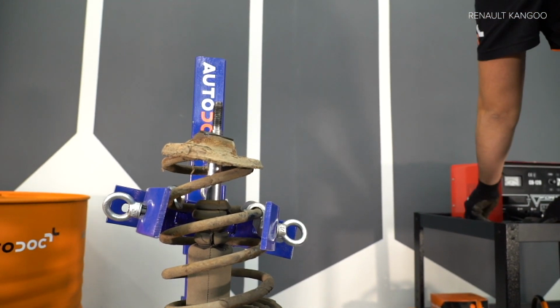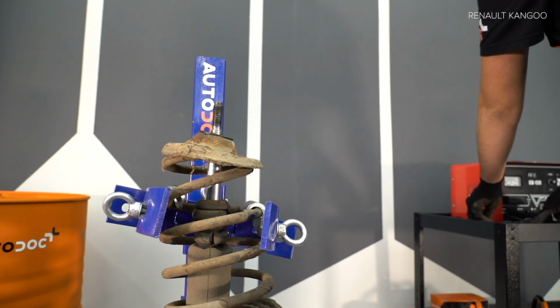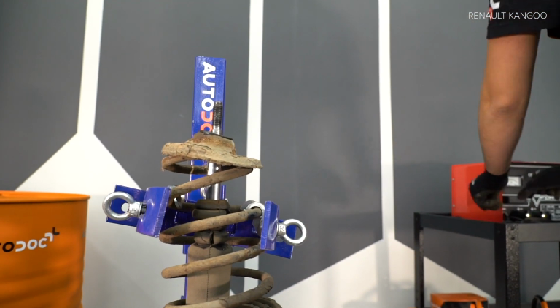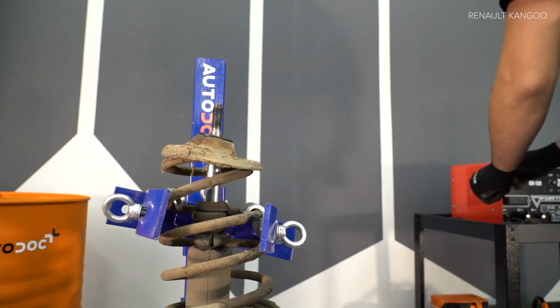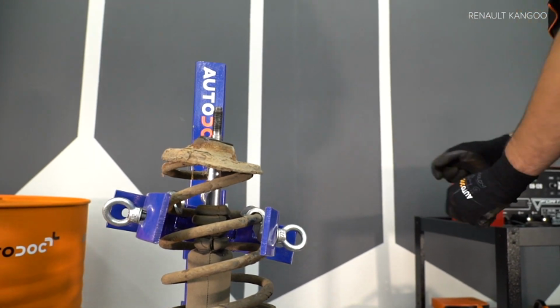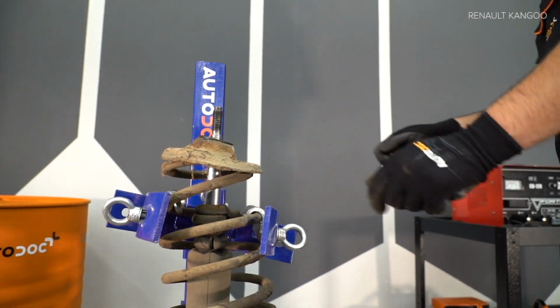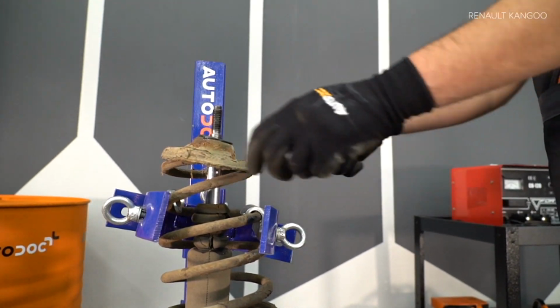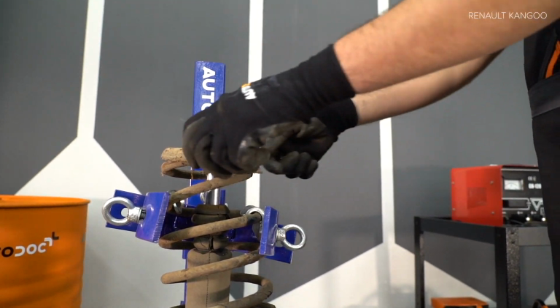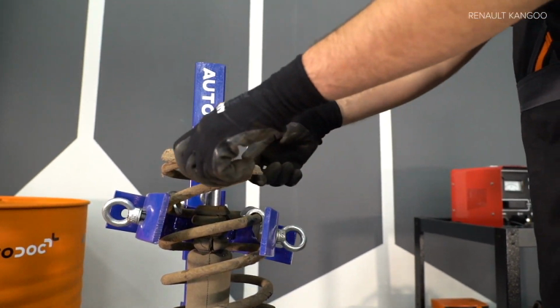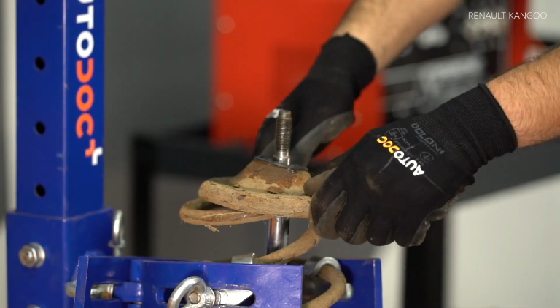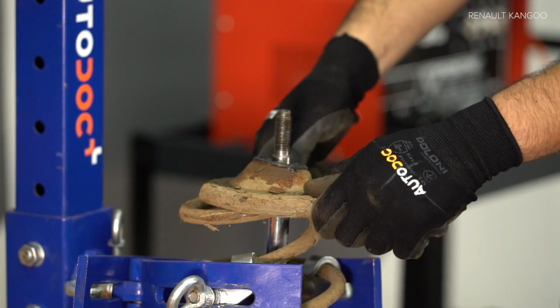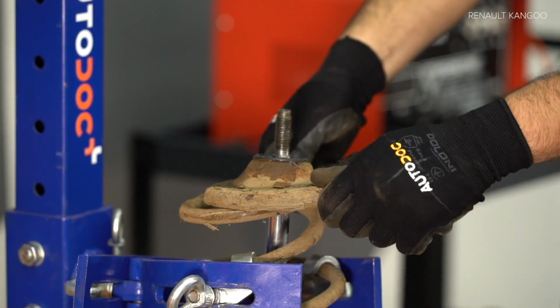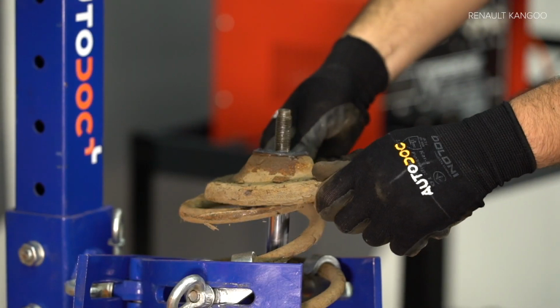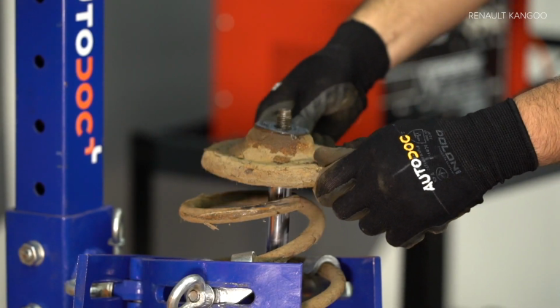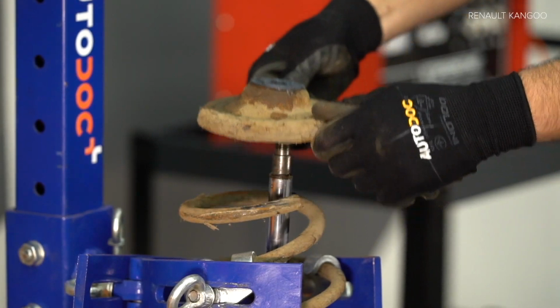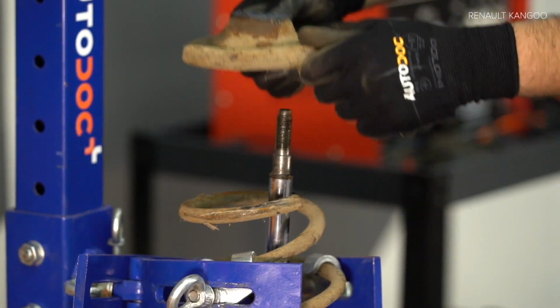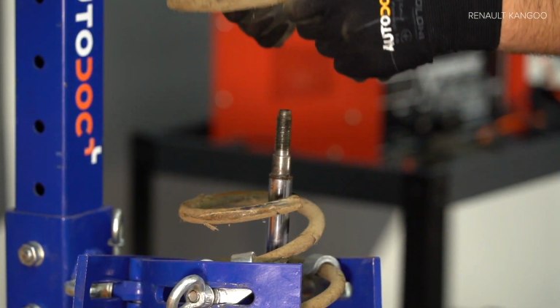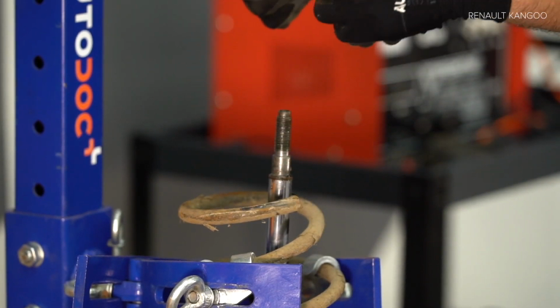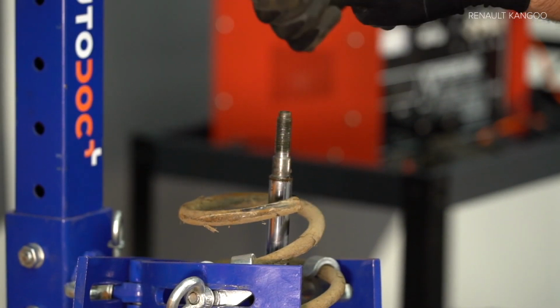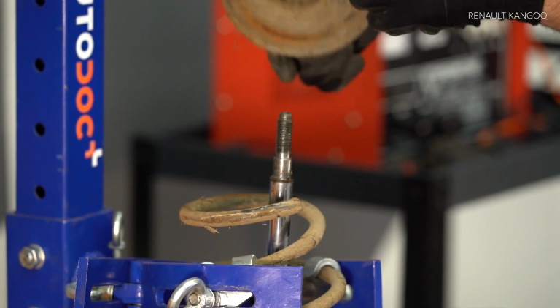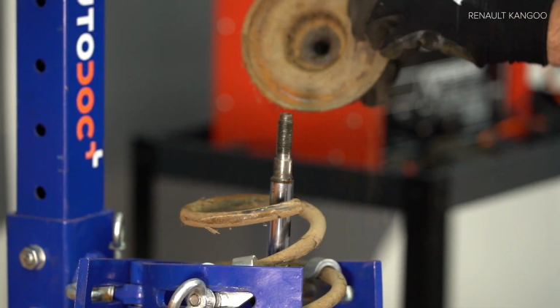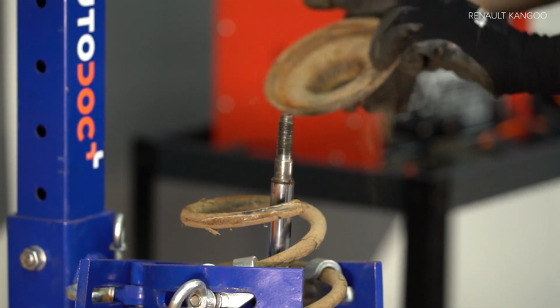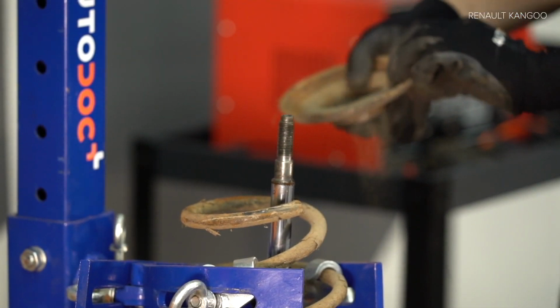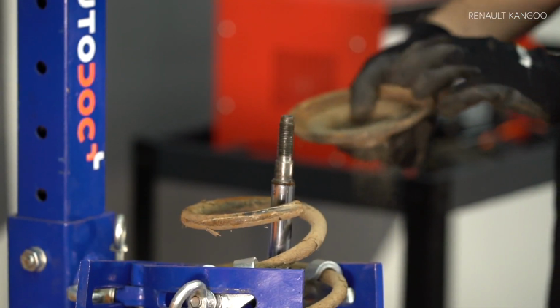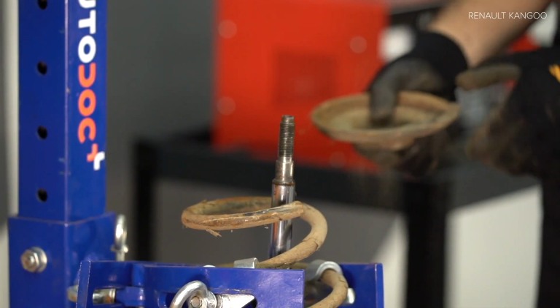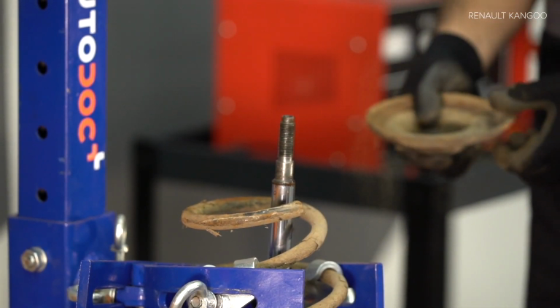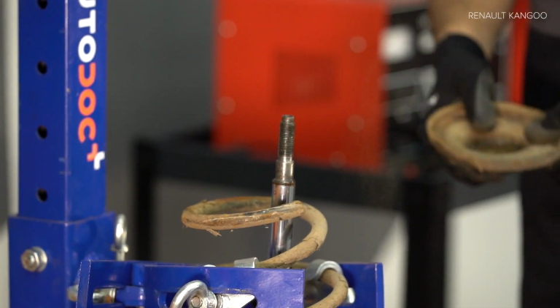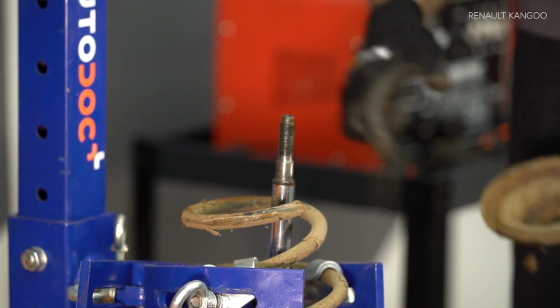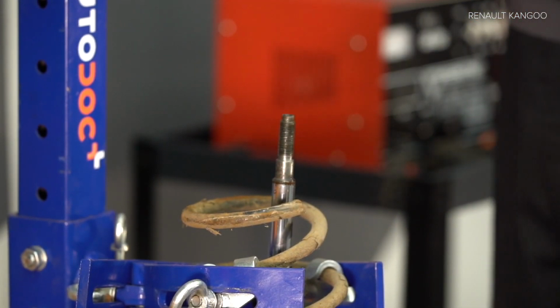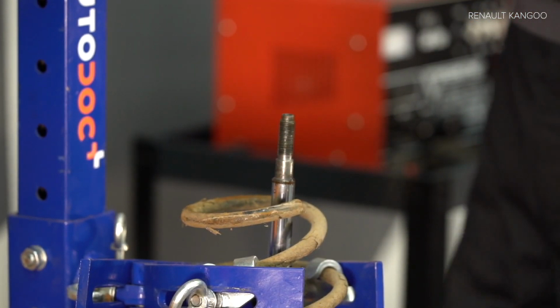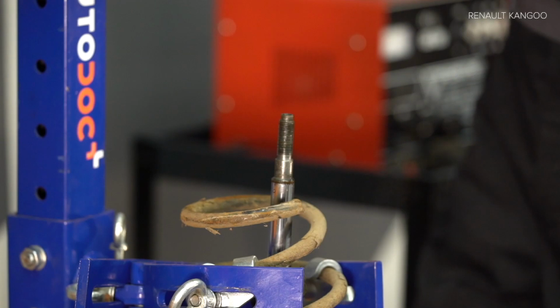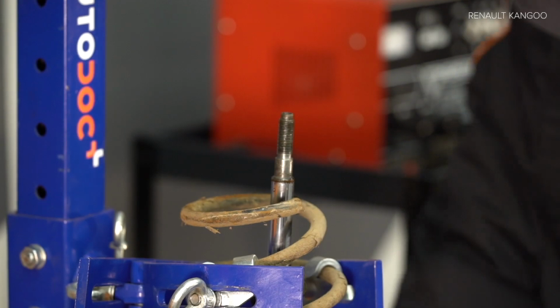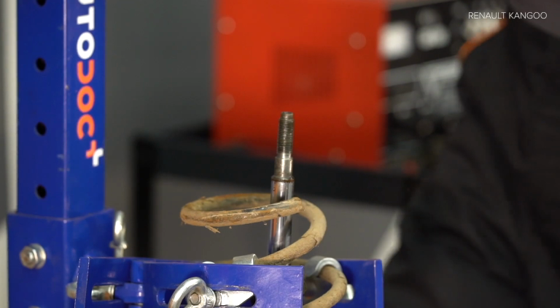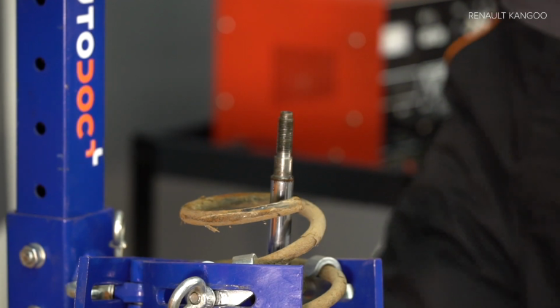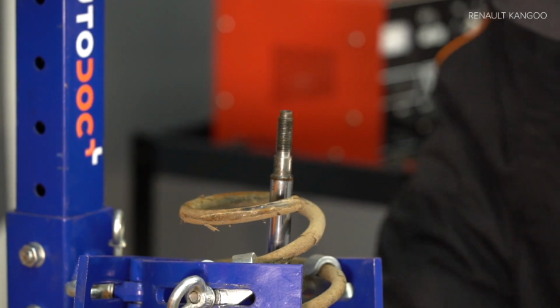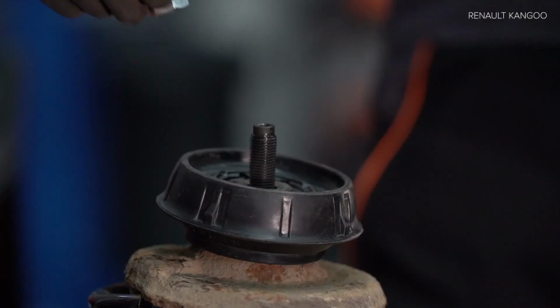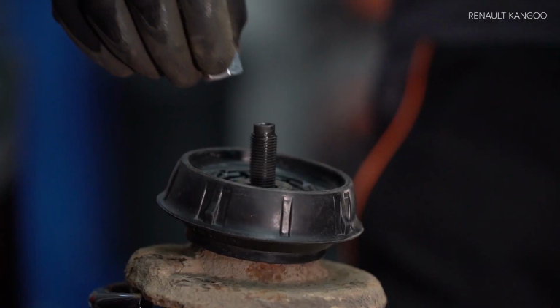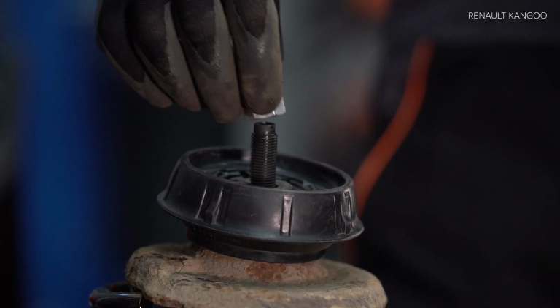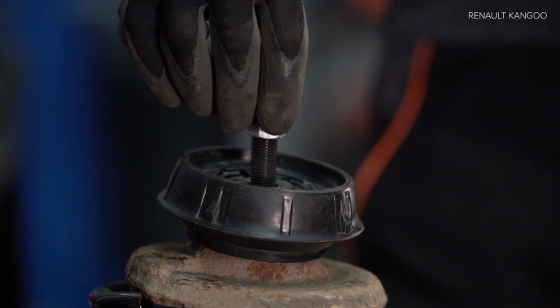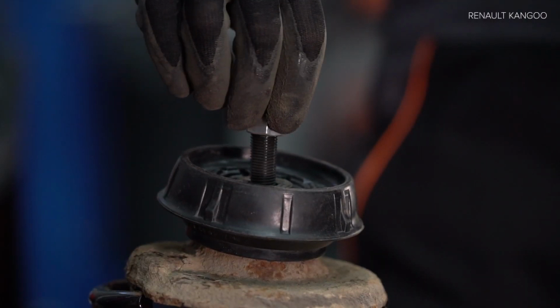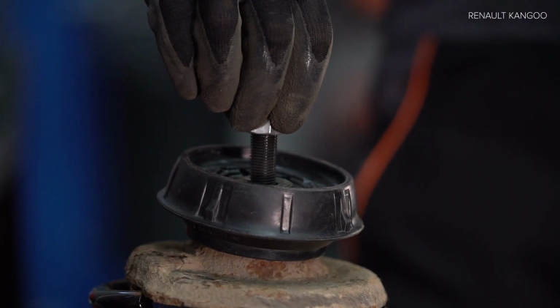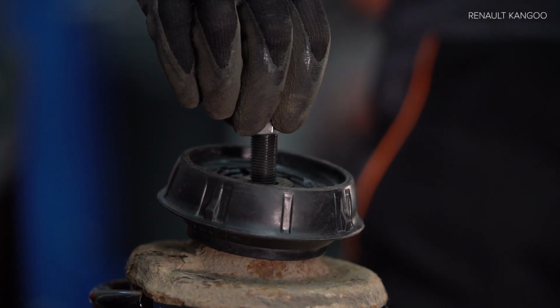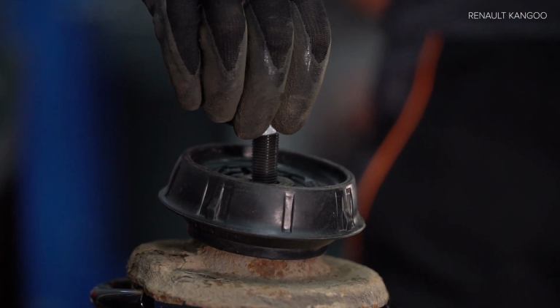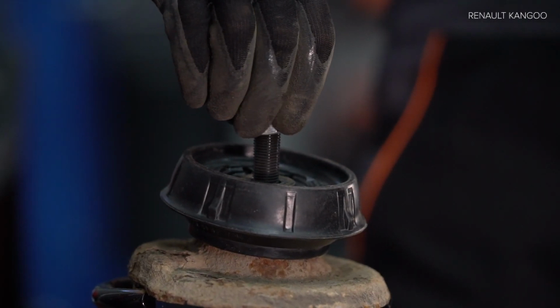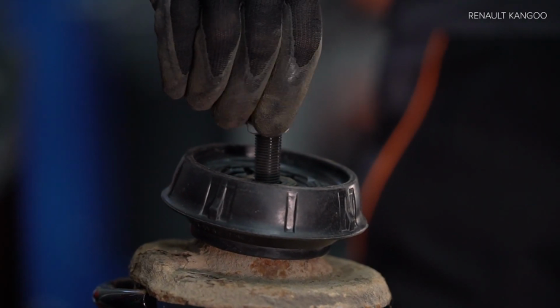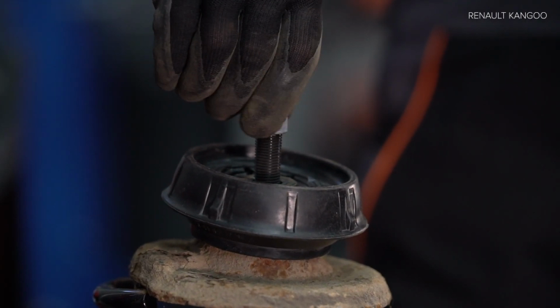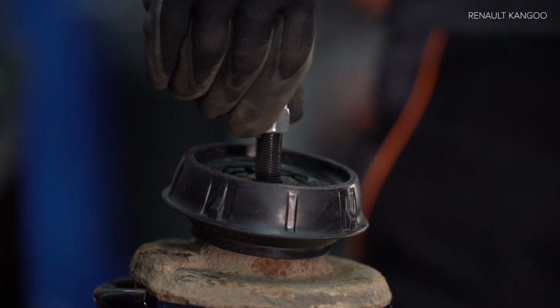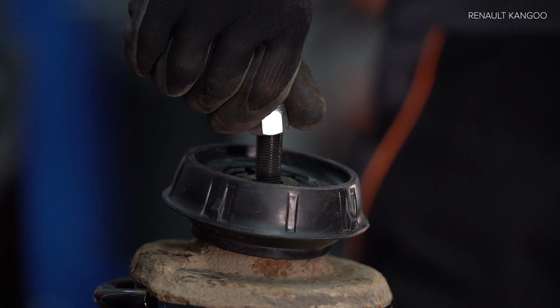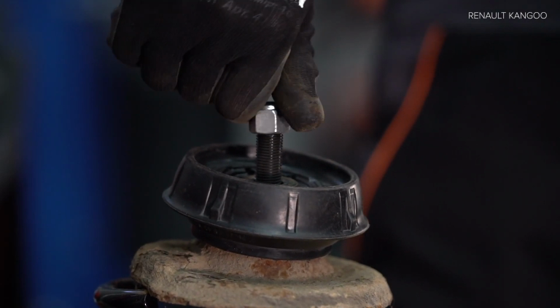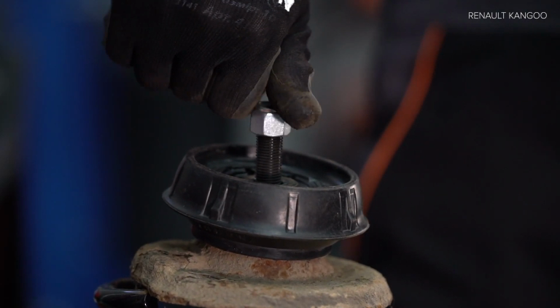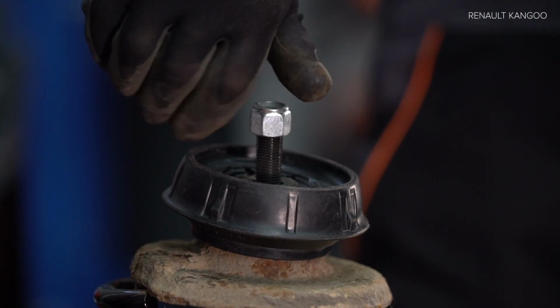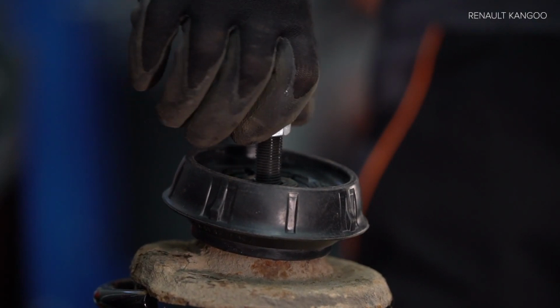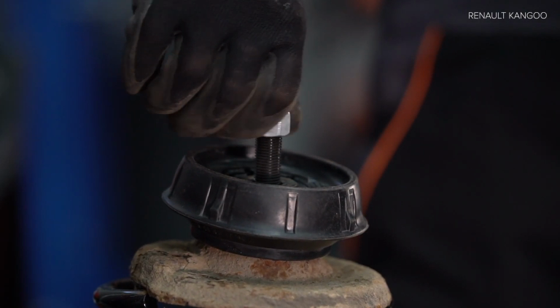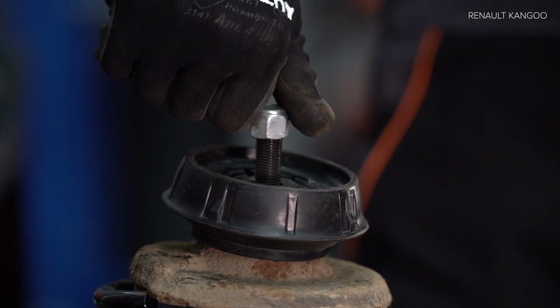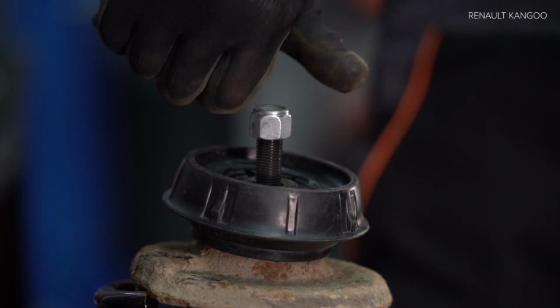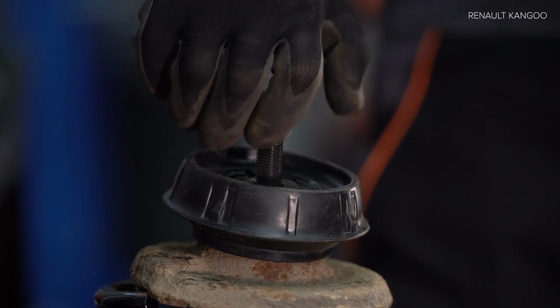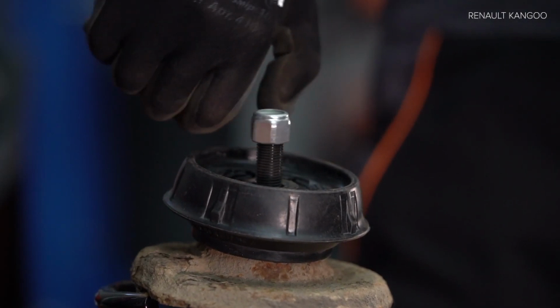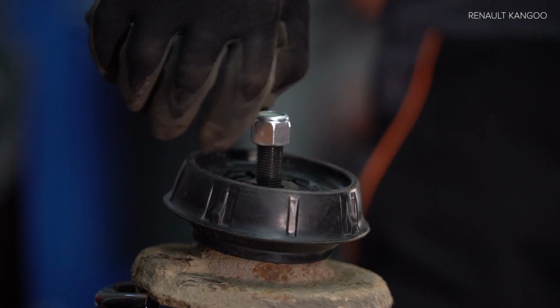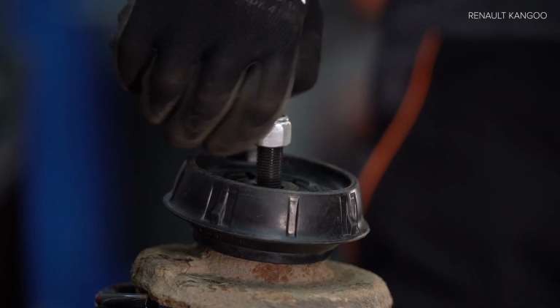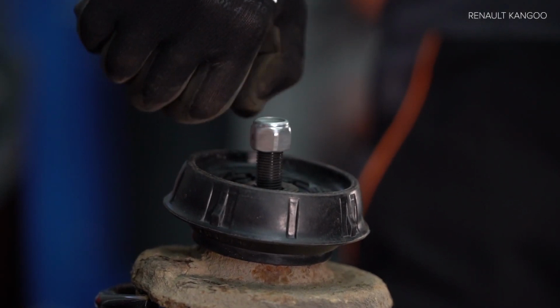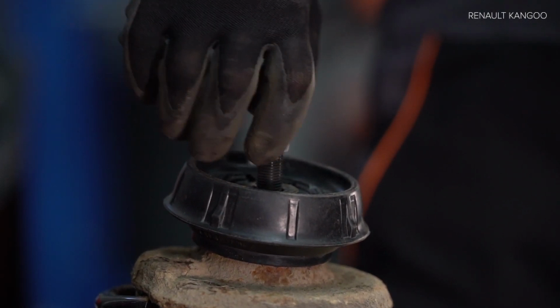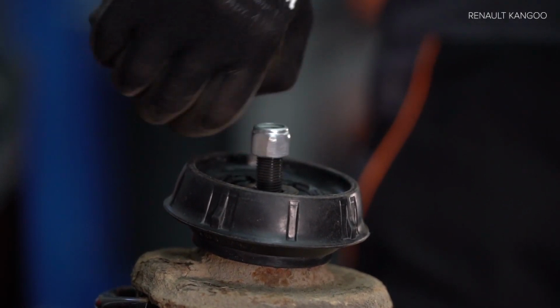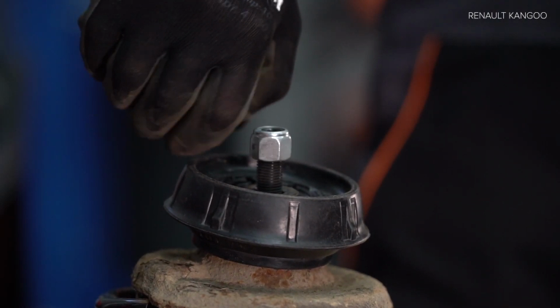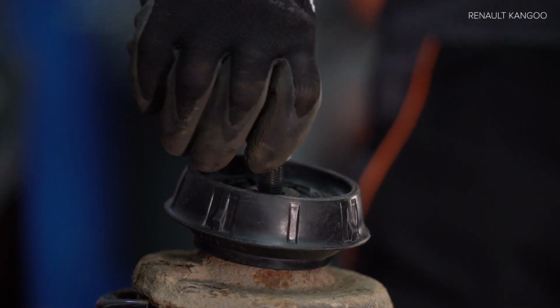Step 9. Step 10. Assemble the loader. Step 11. Assemble the loader.